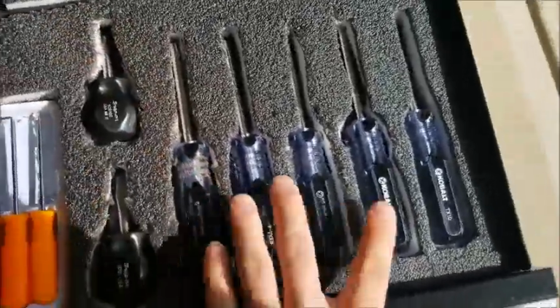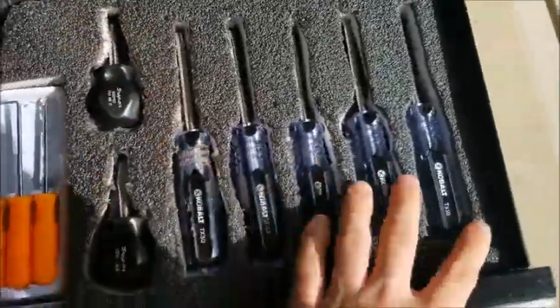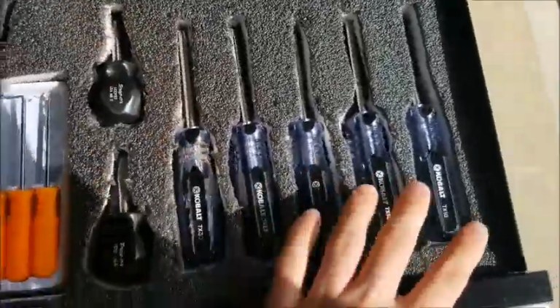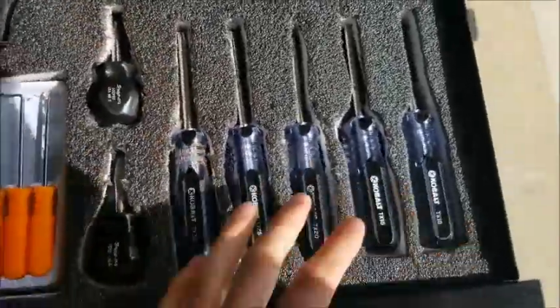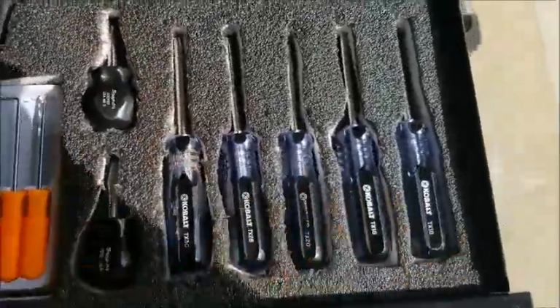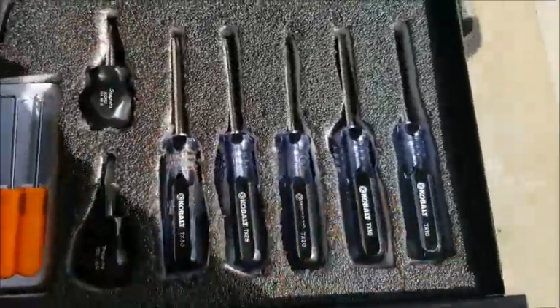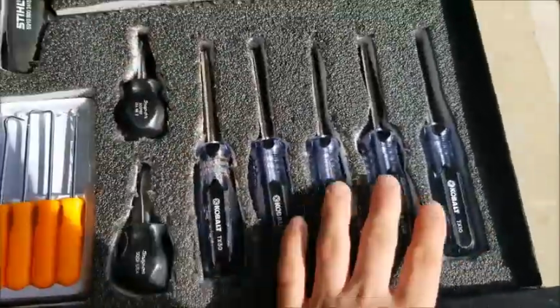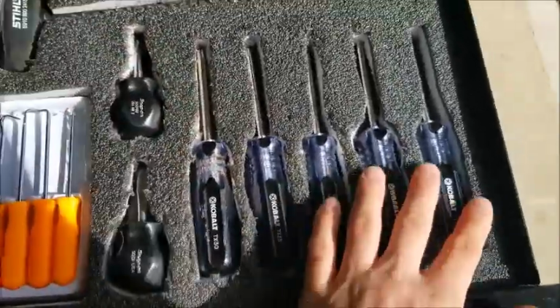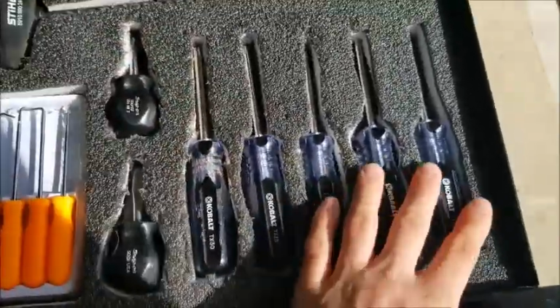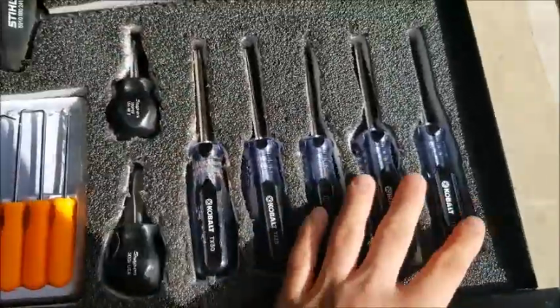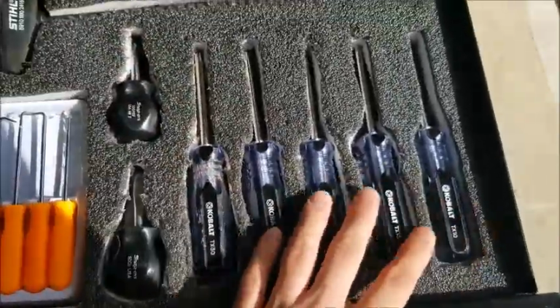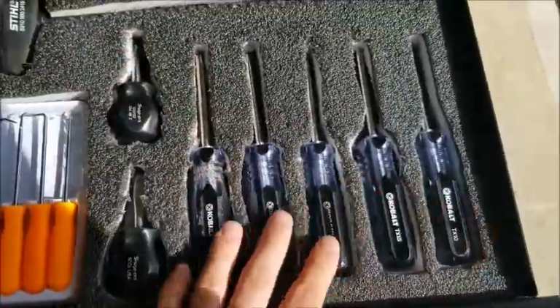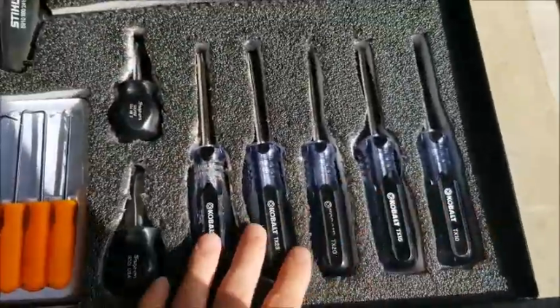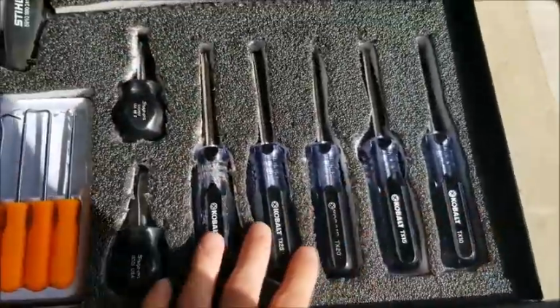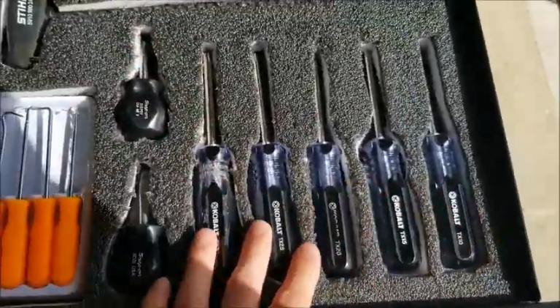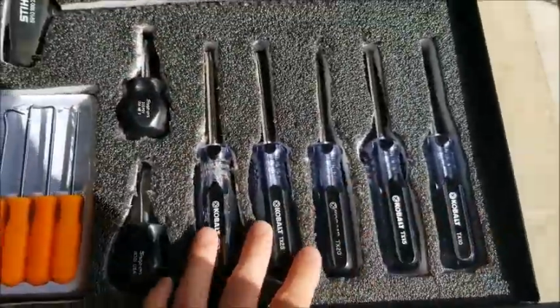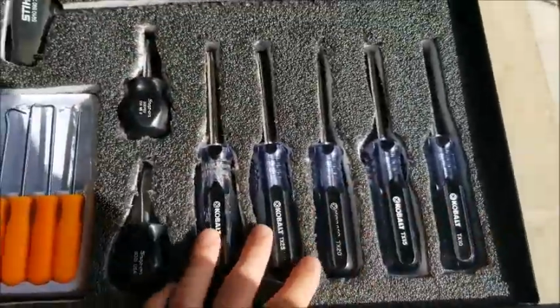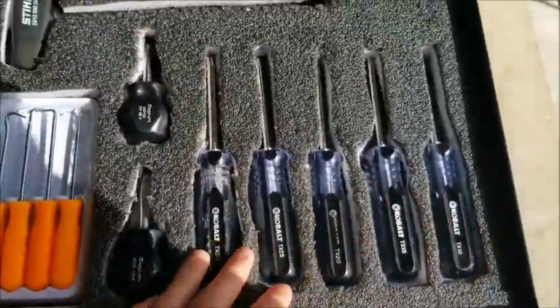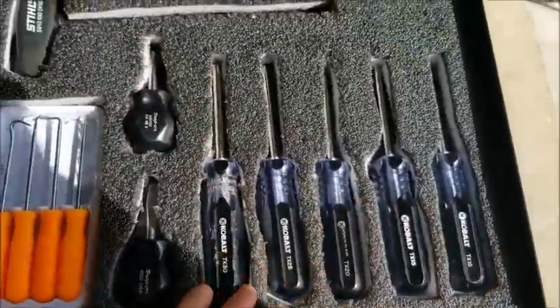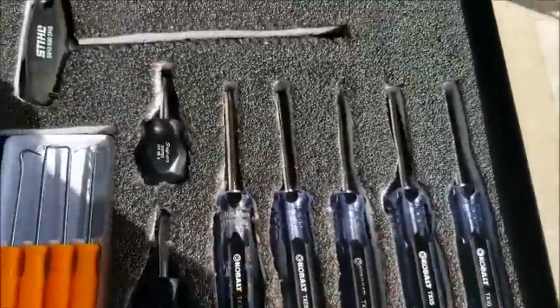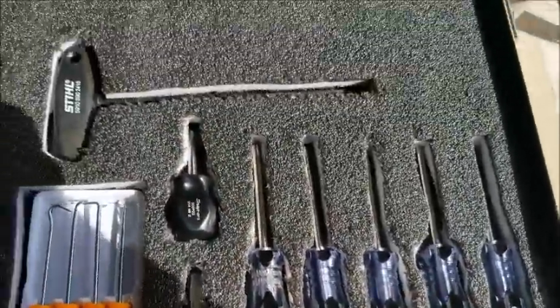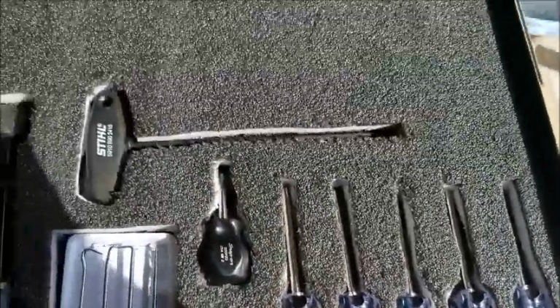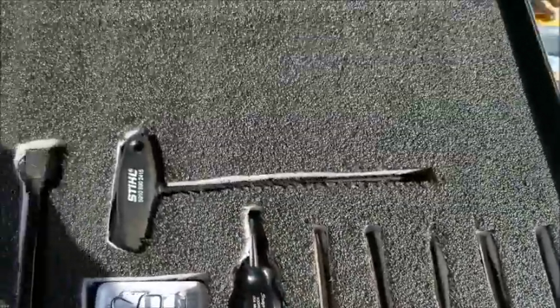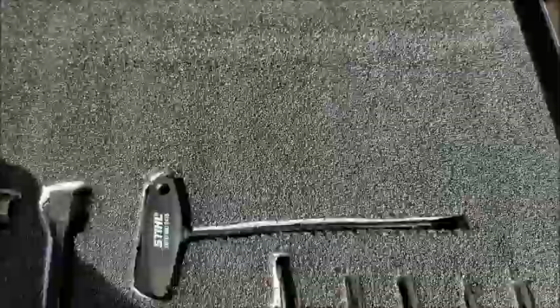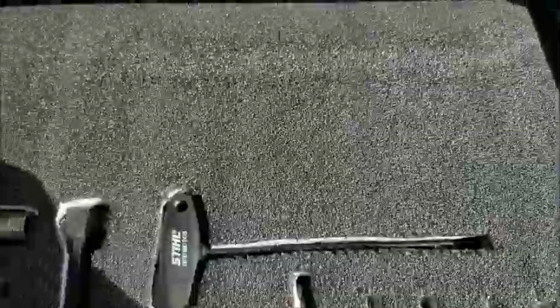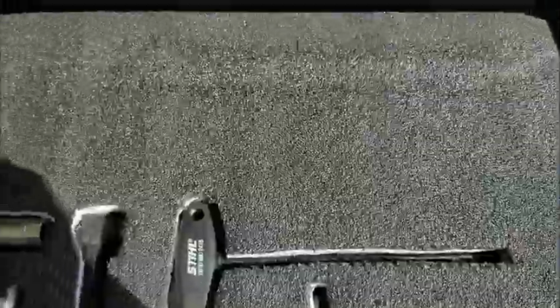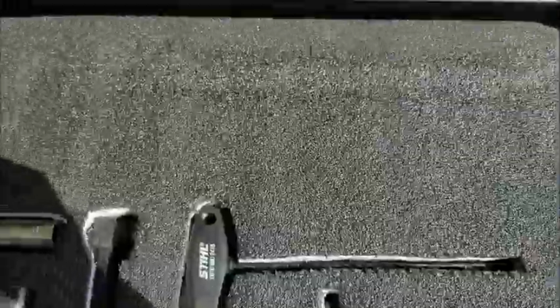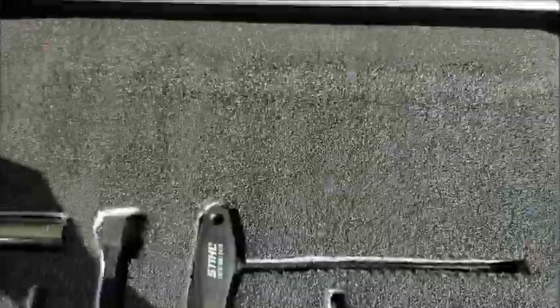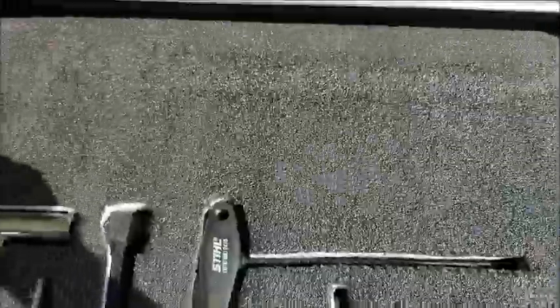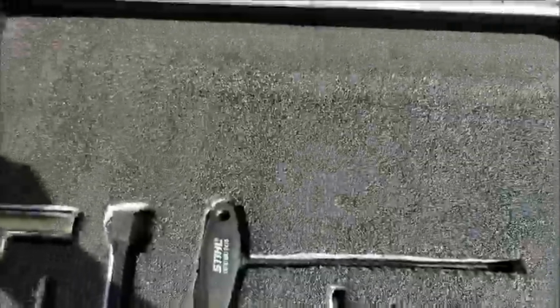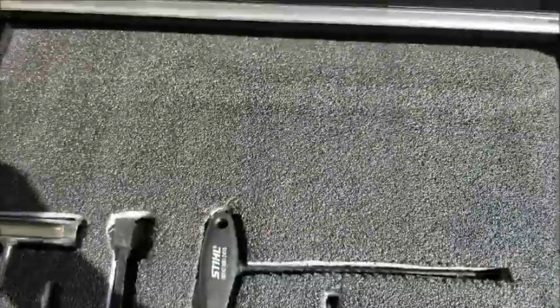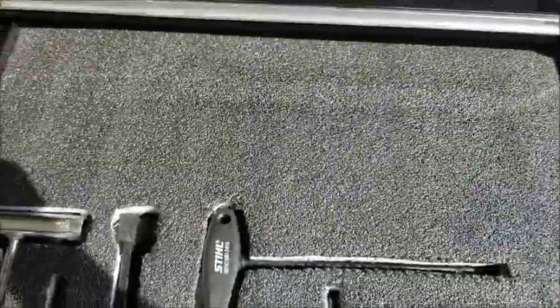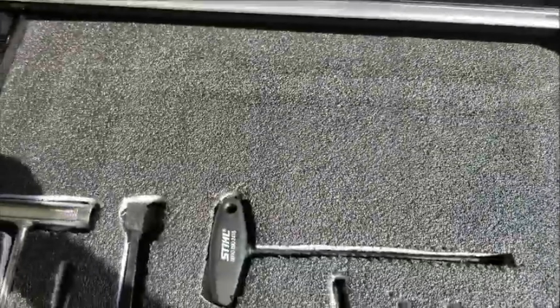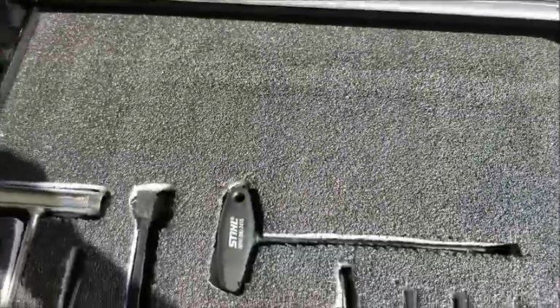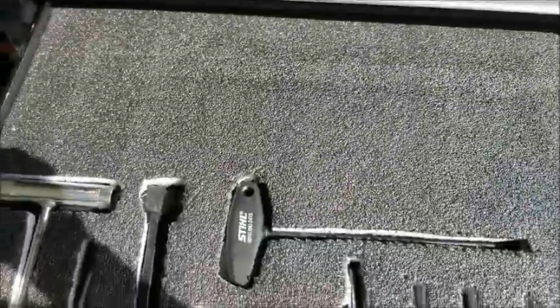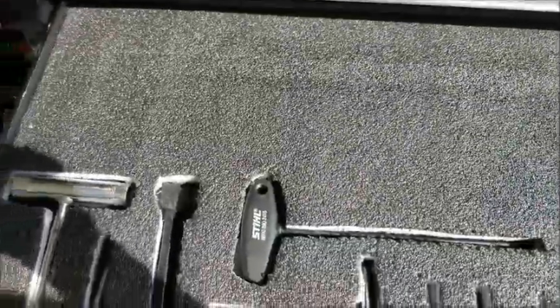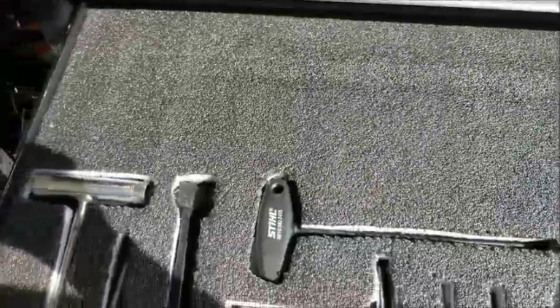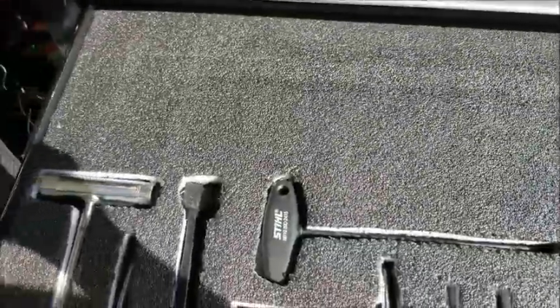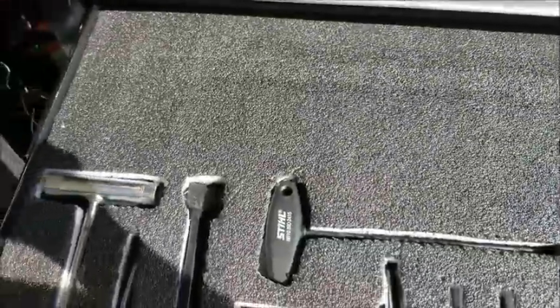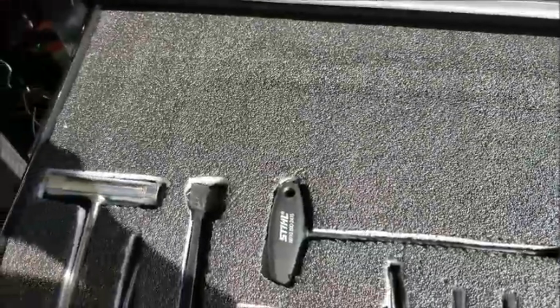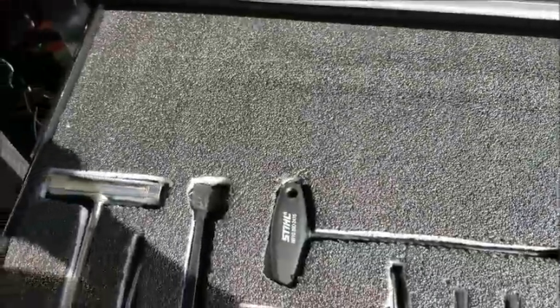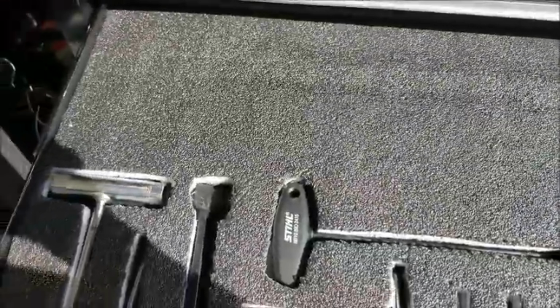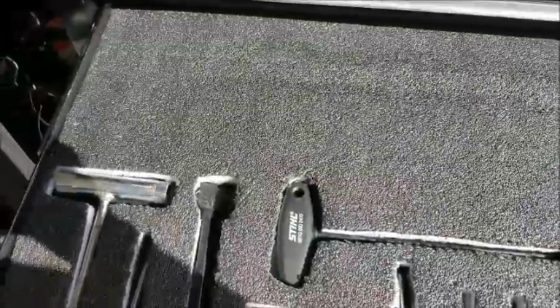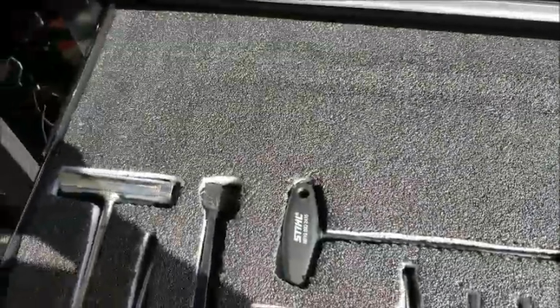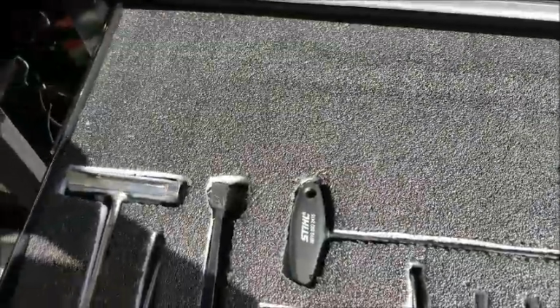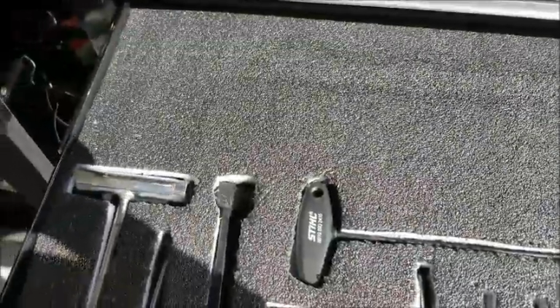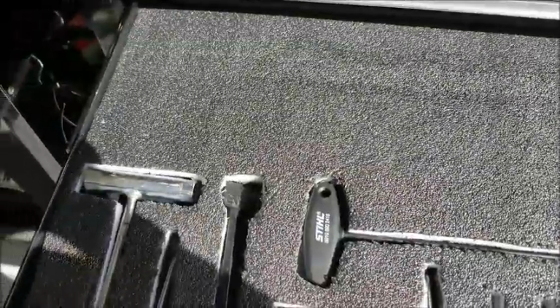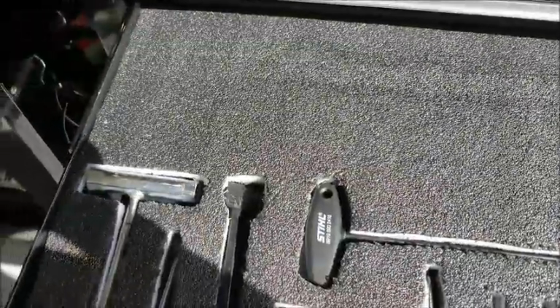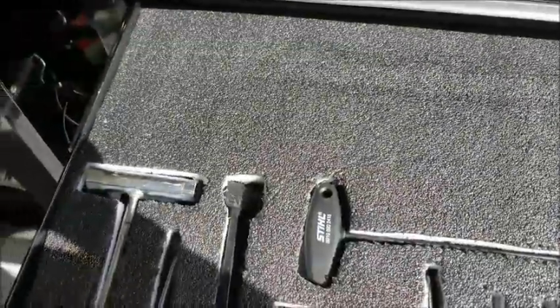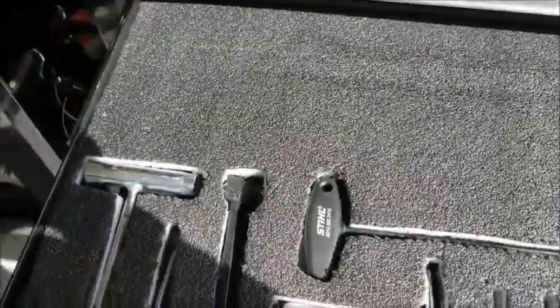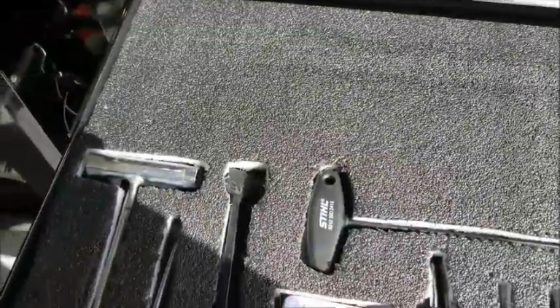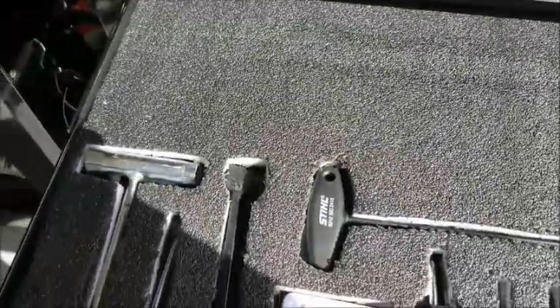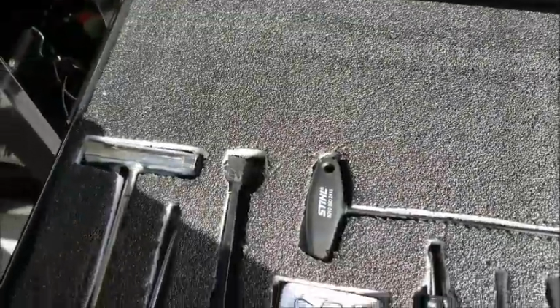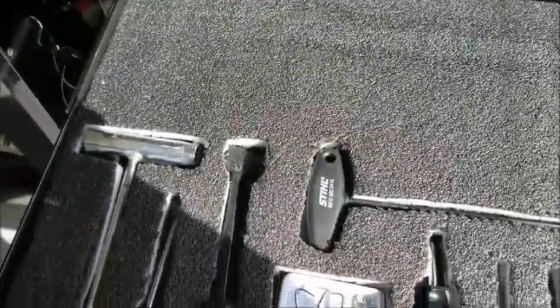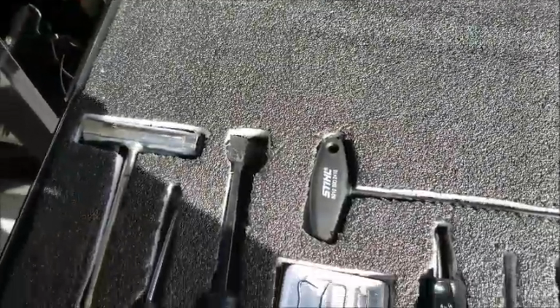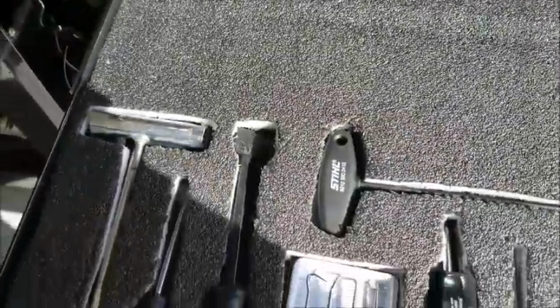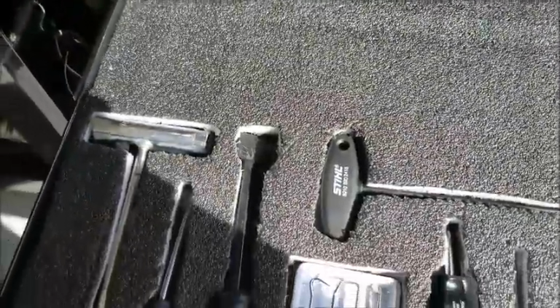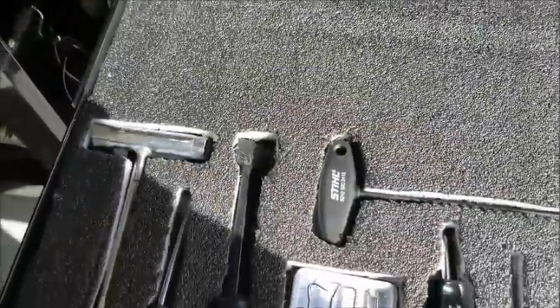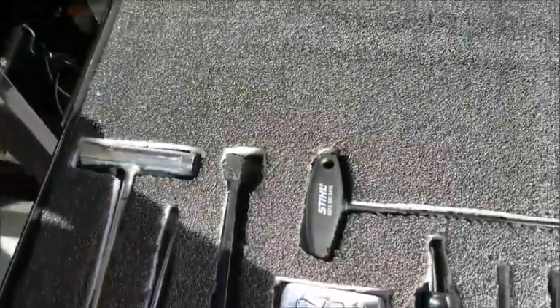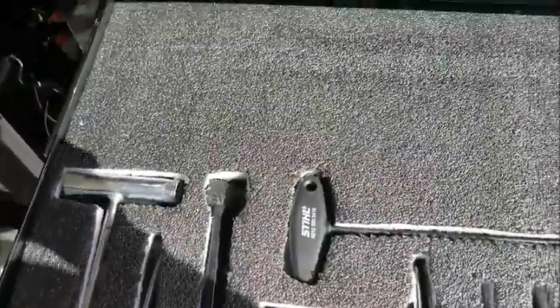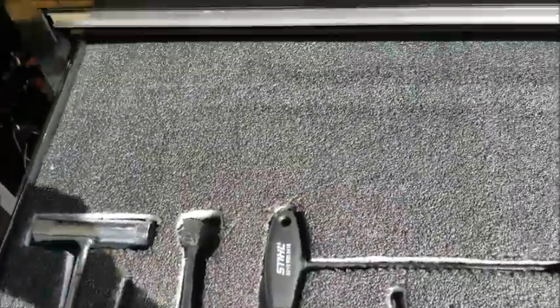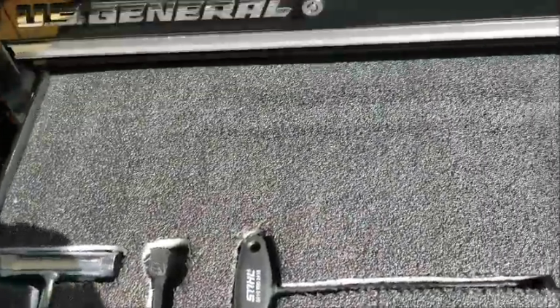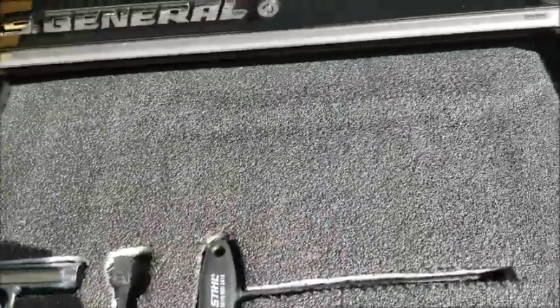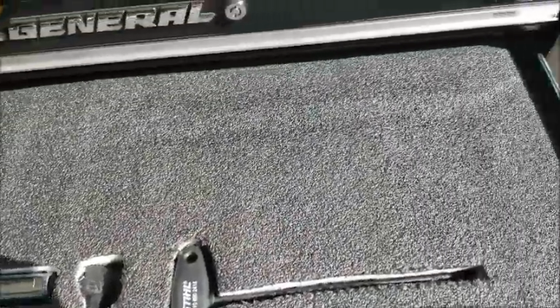Cobalt works drivers. I plan to put something back here — it might be a set of pry bars, I'm not too sure yet.